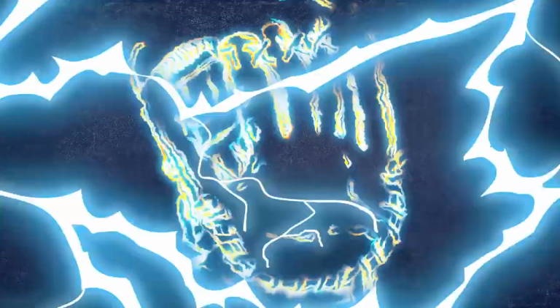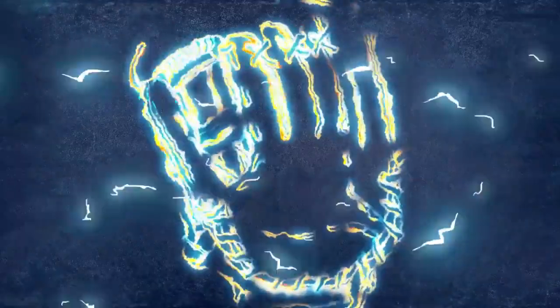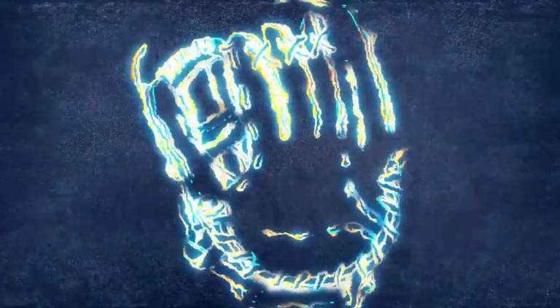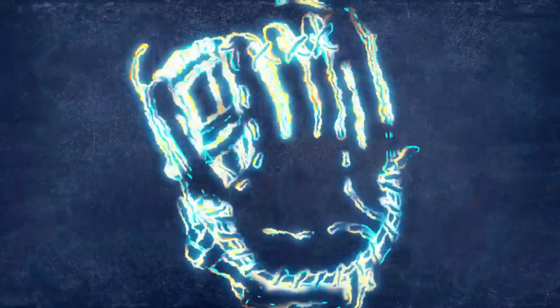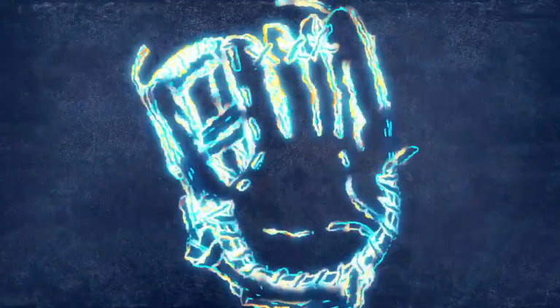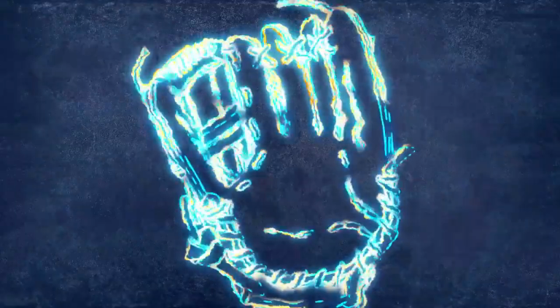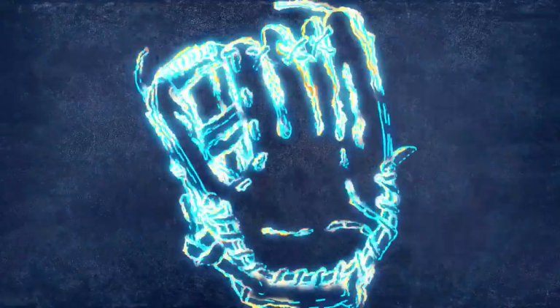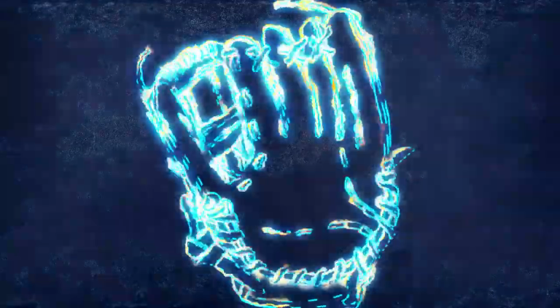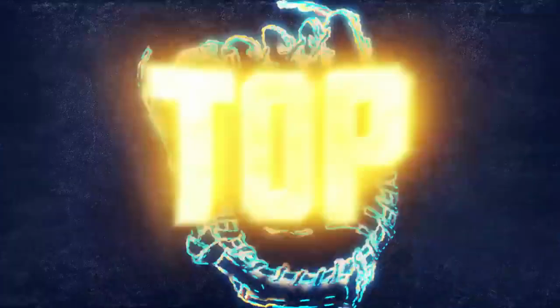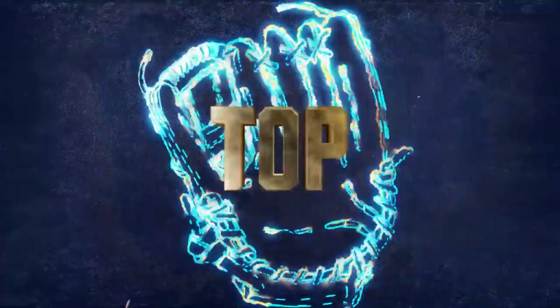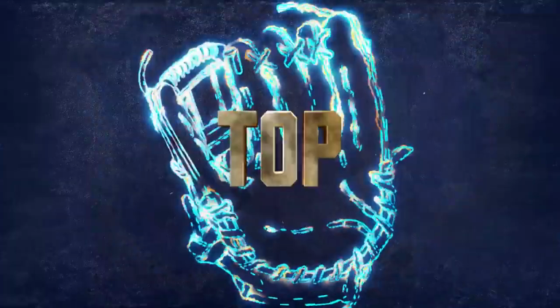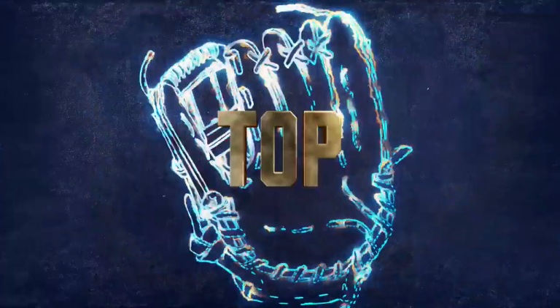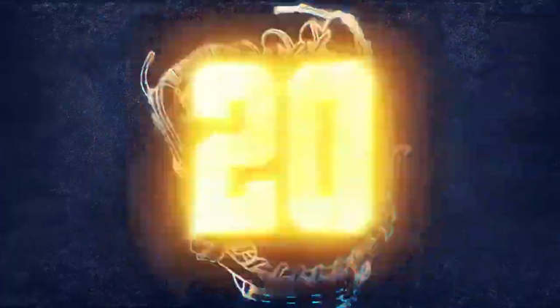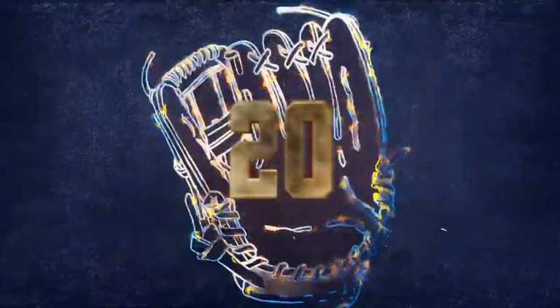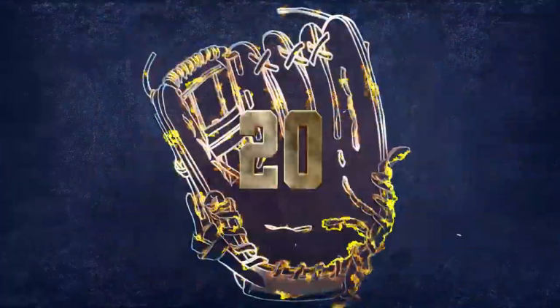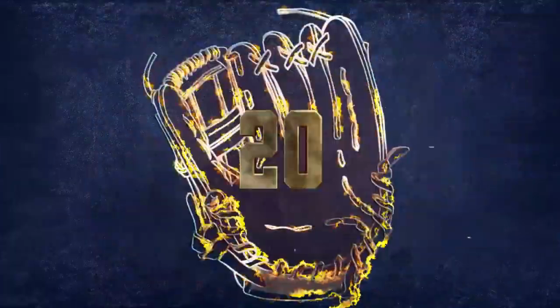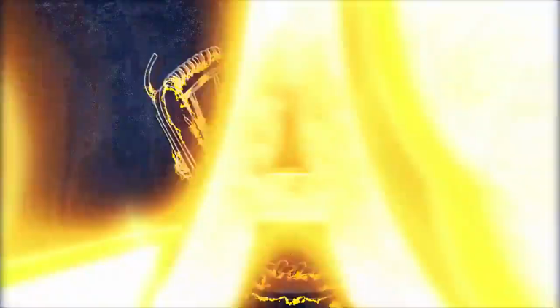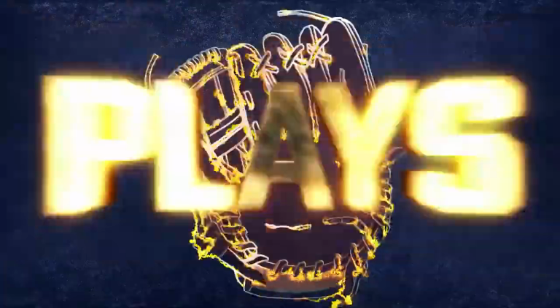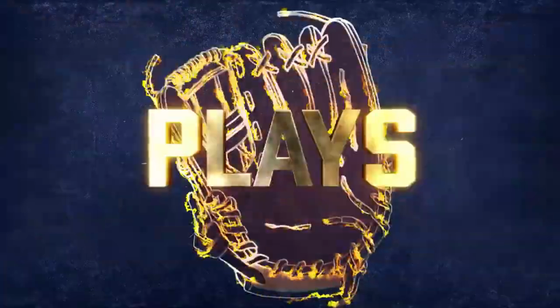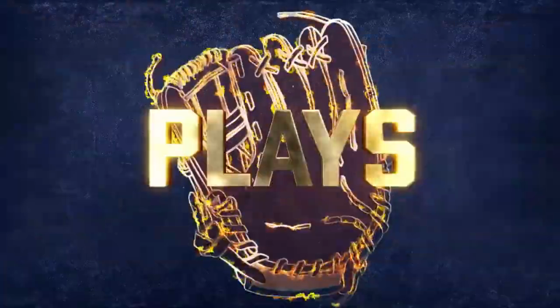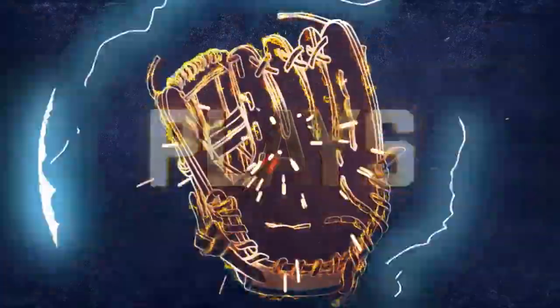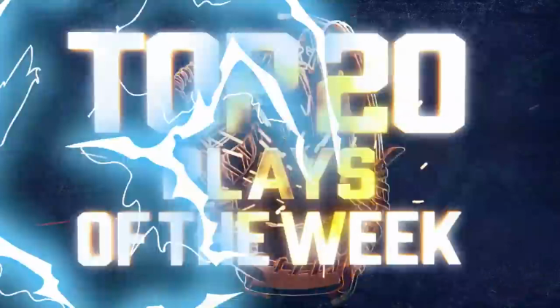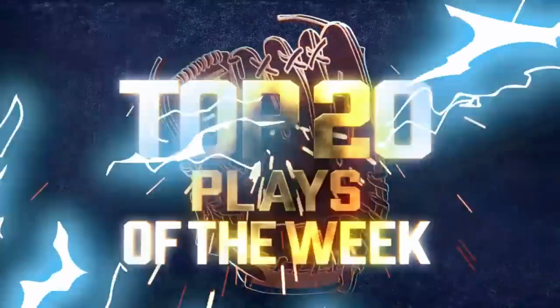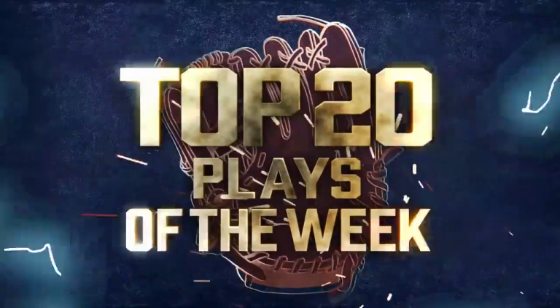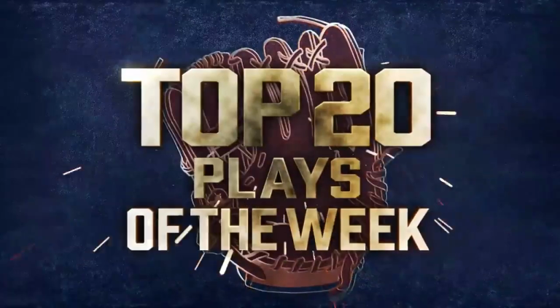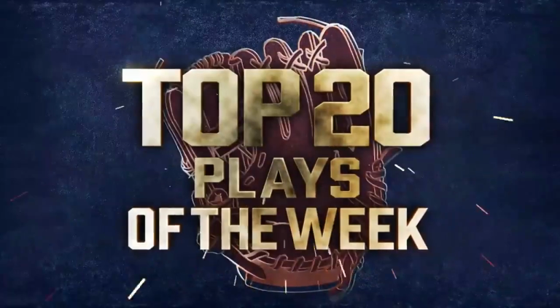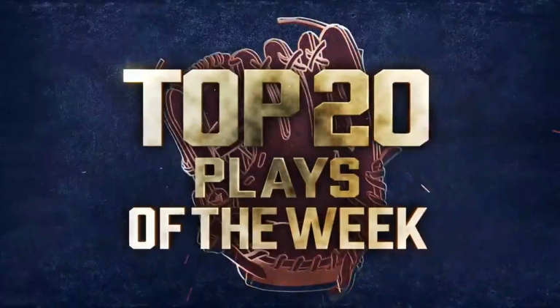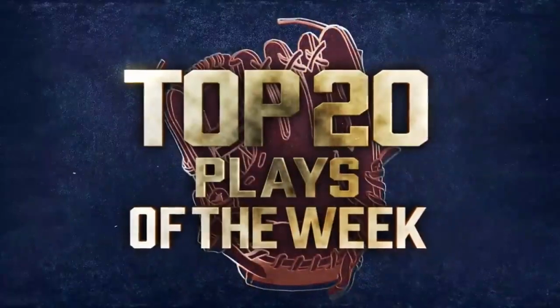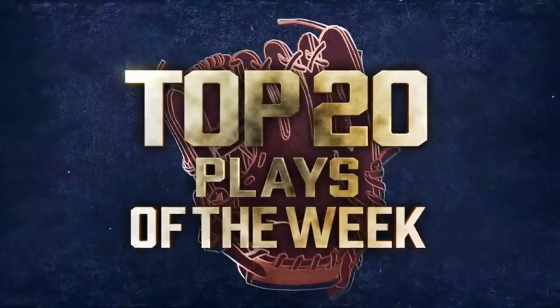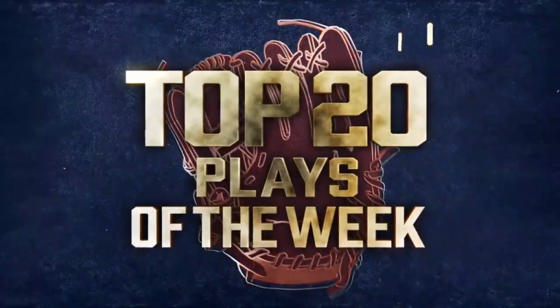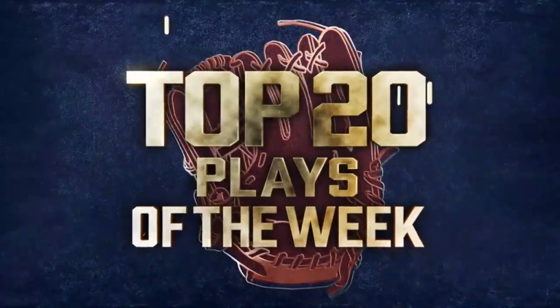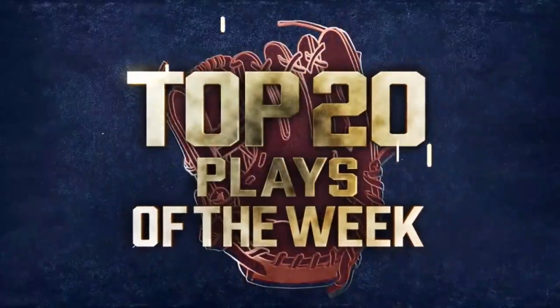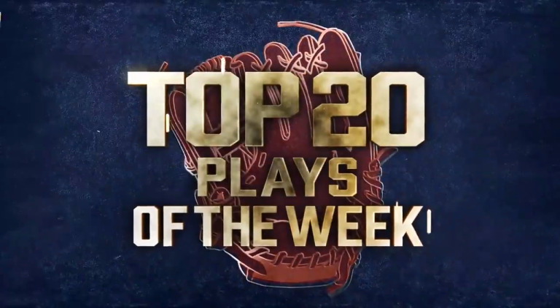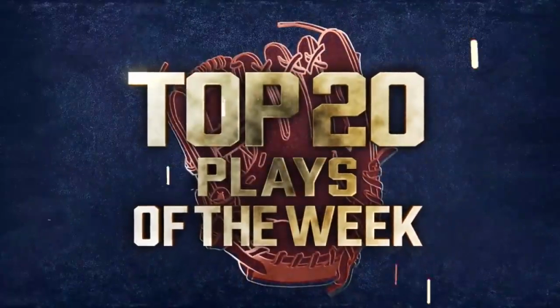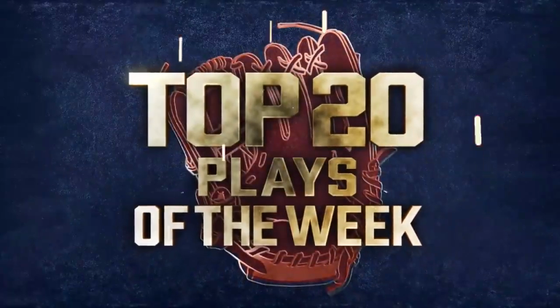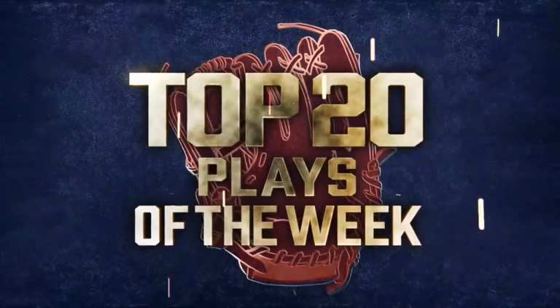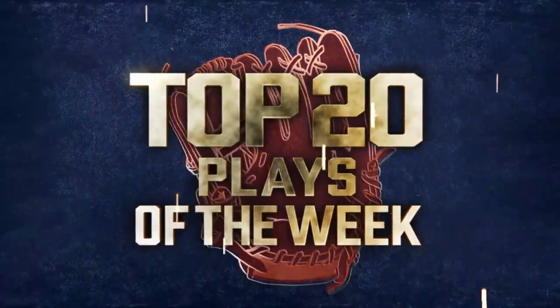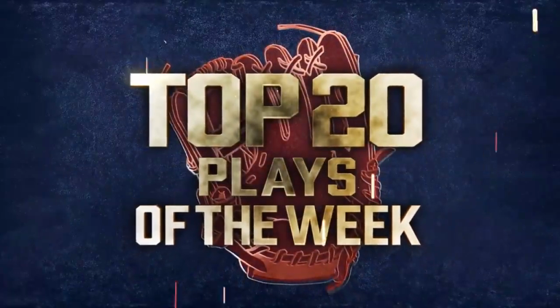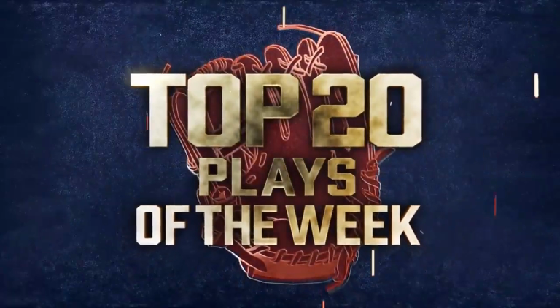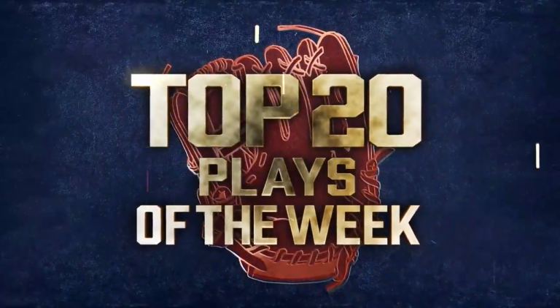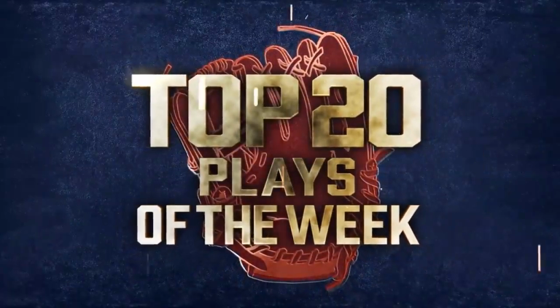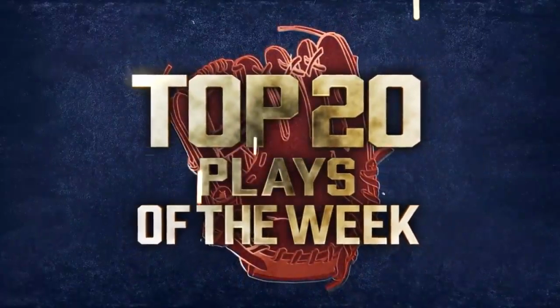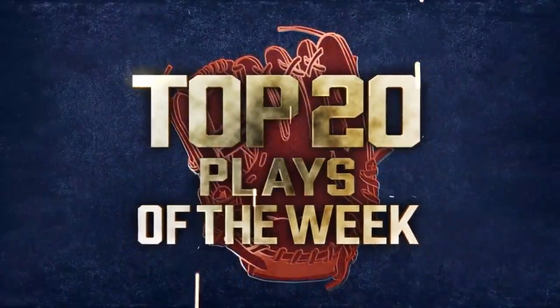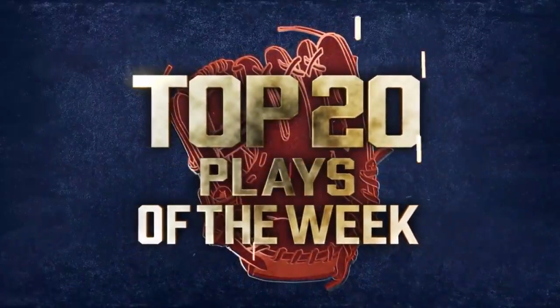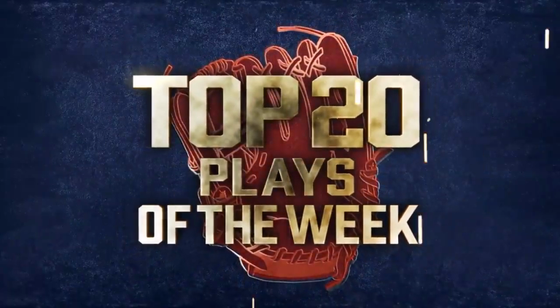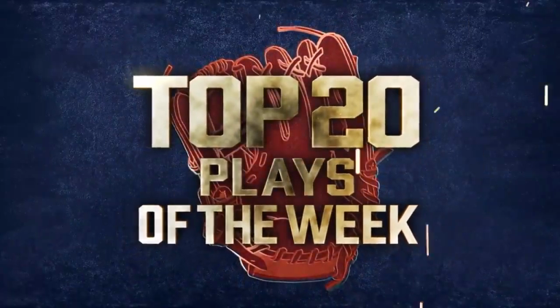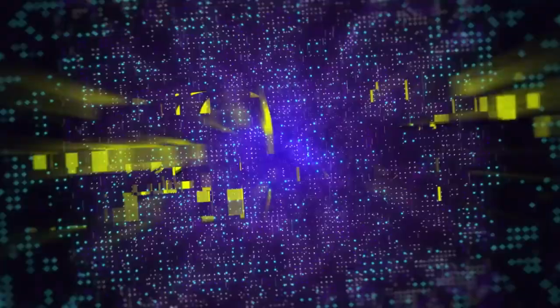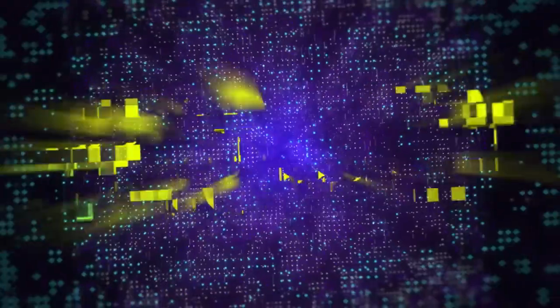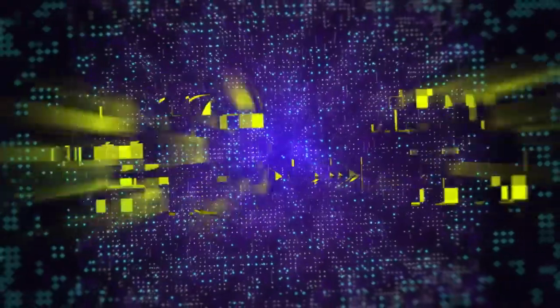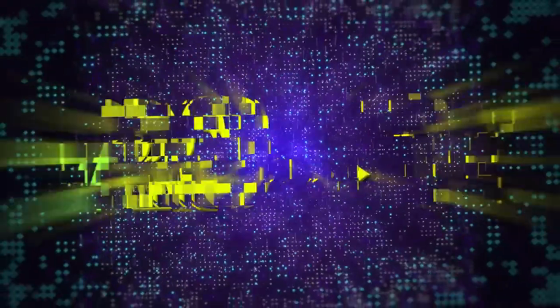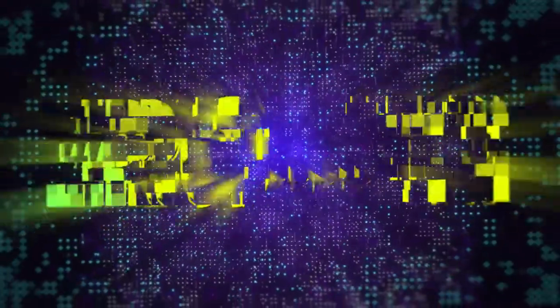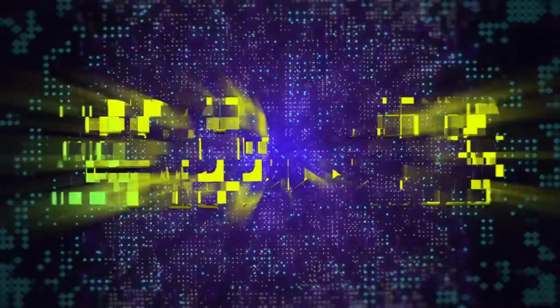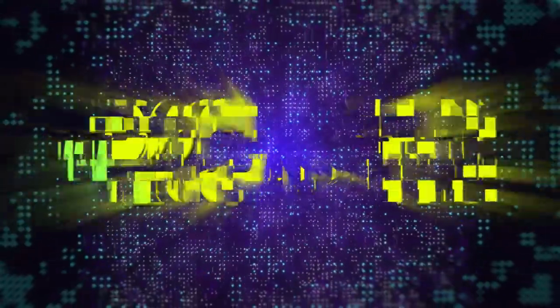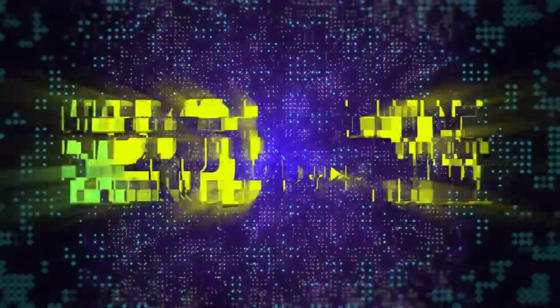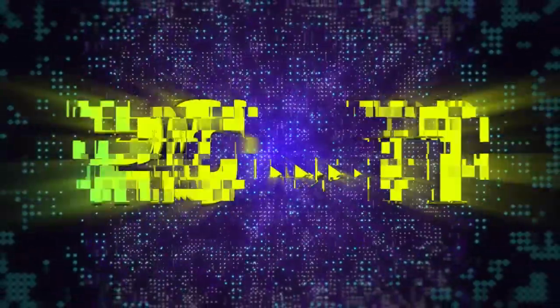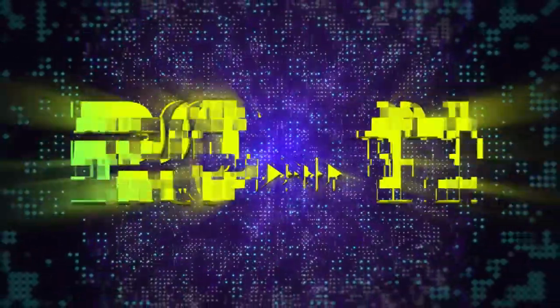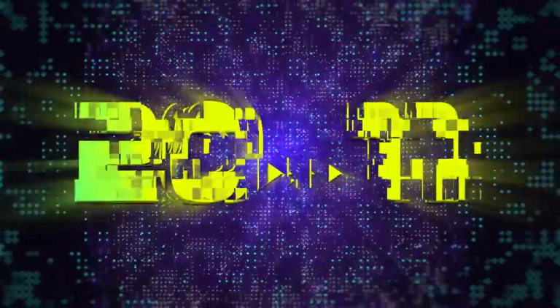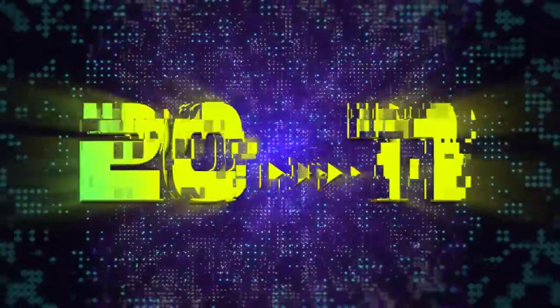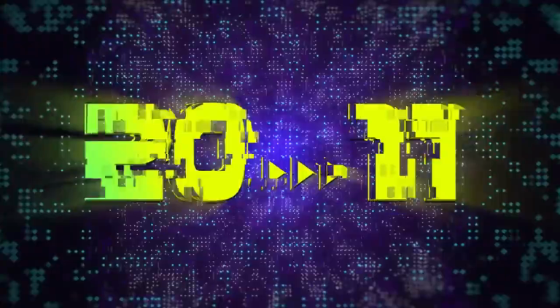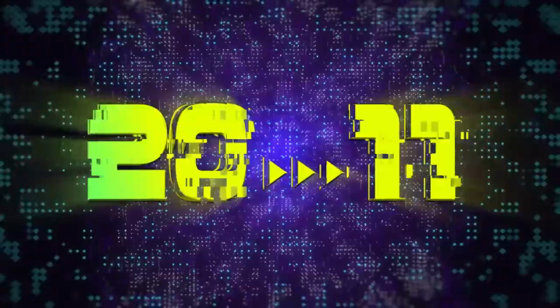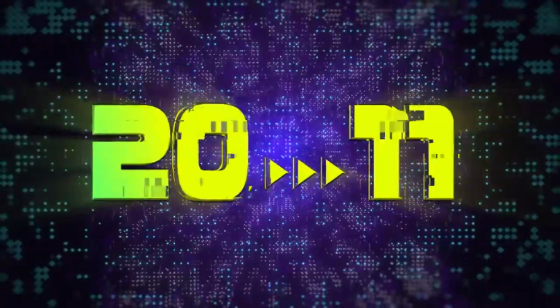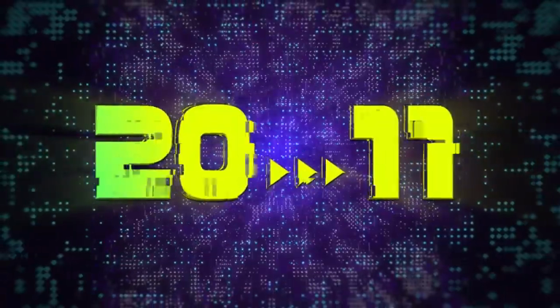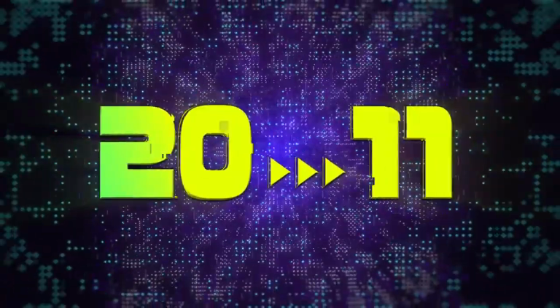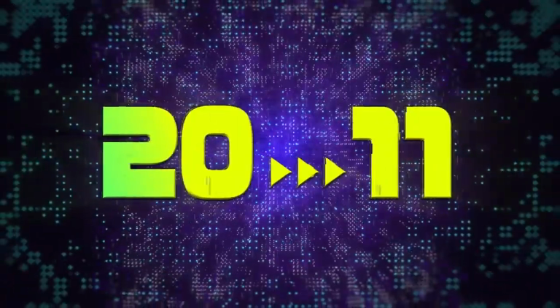I know everyone's still hyped up over that perfect game, but we can't overlook the fielders. Week 3's top 20 plays start now.